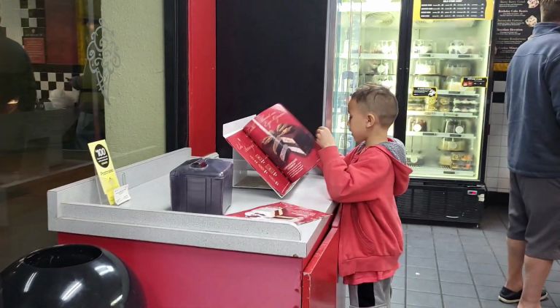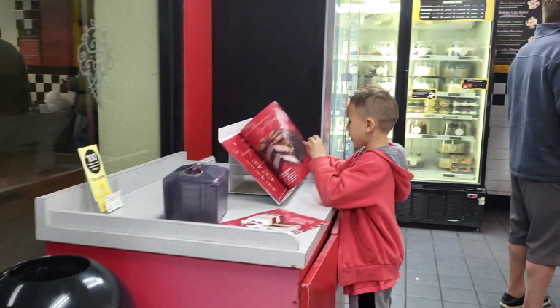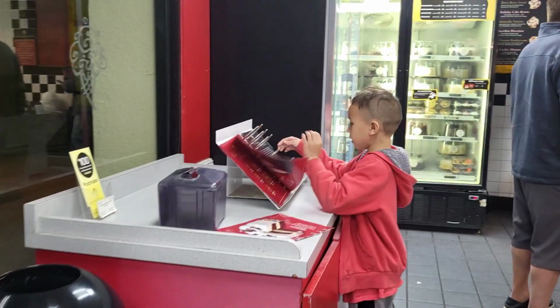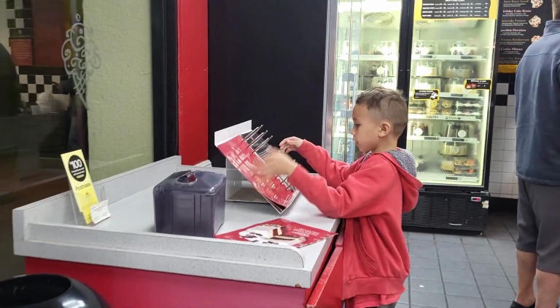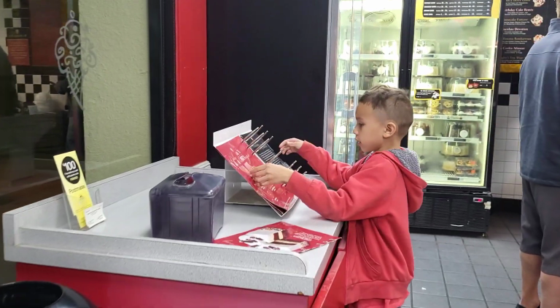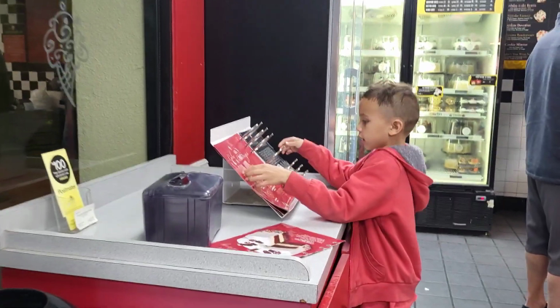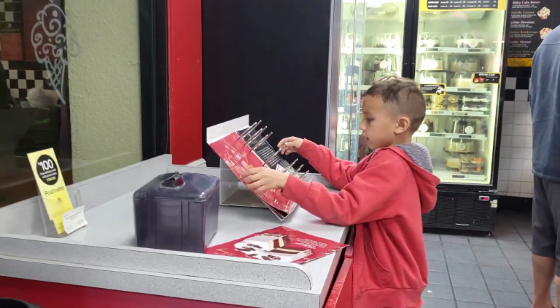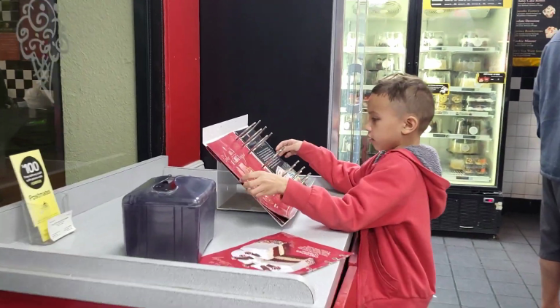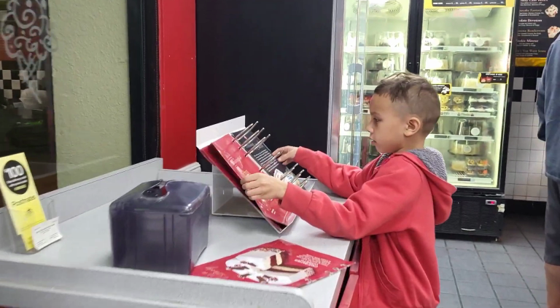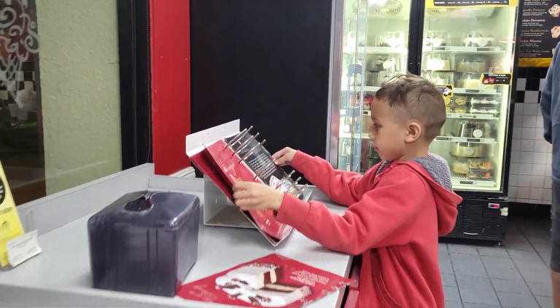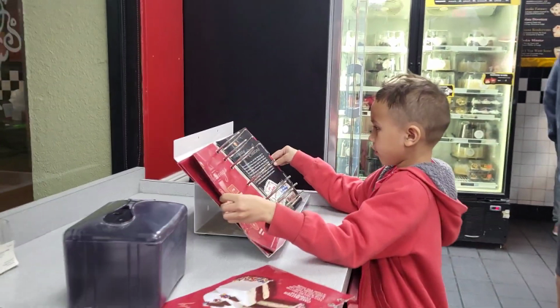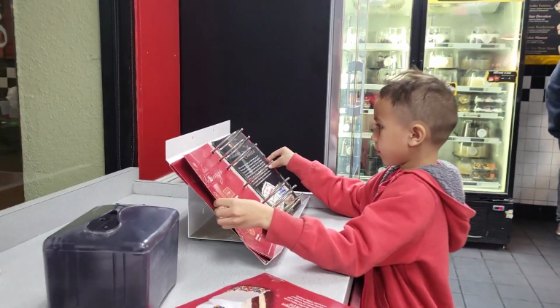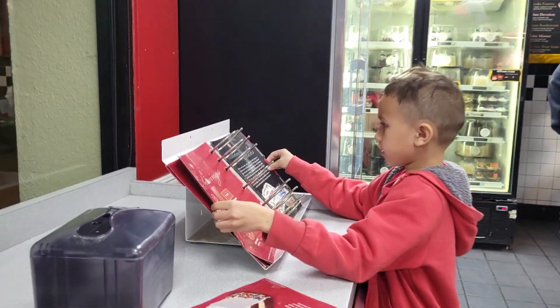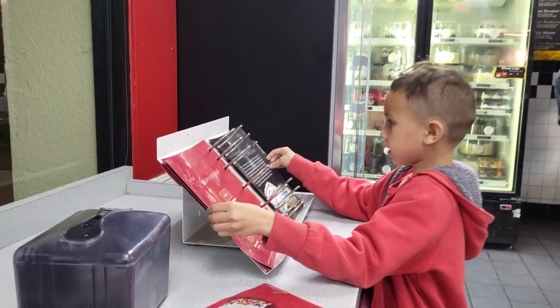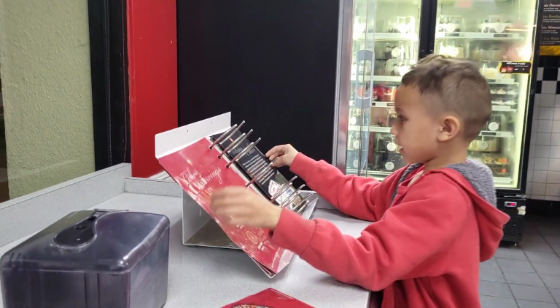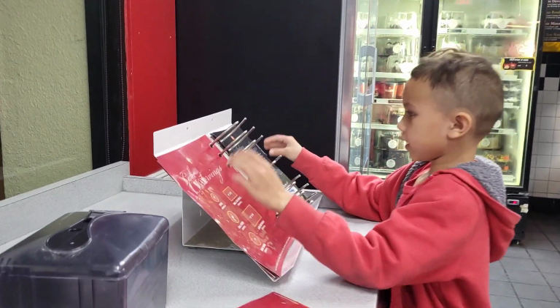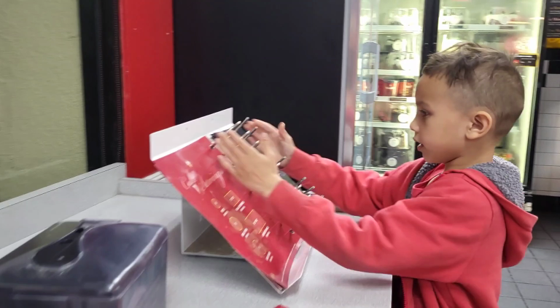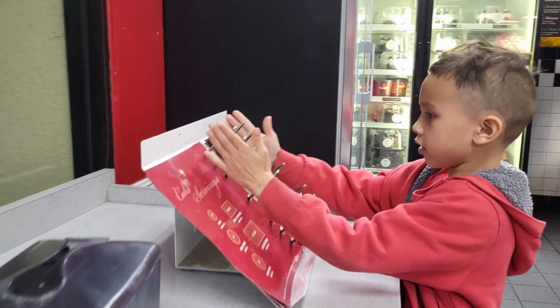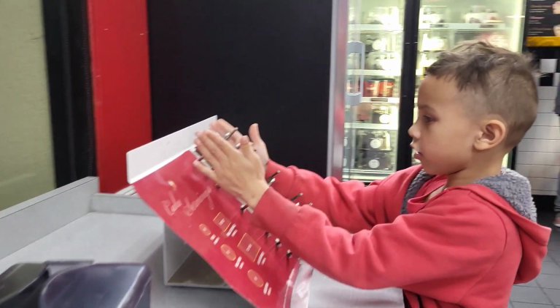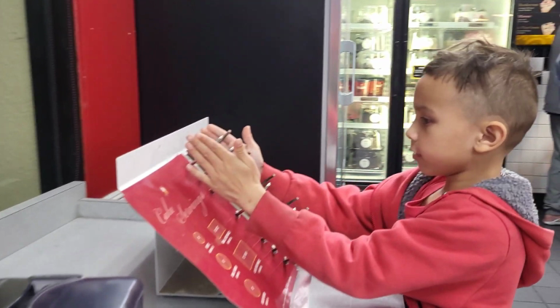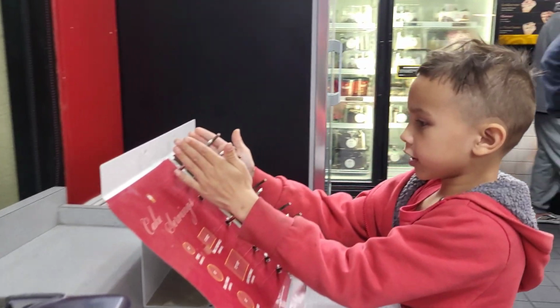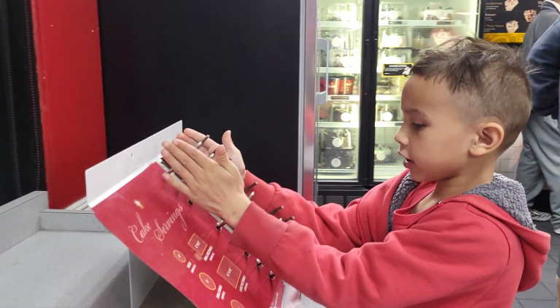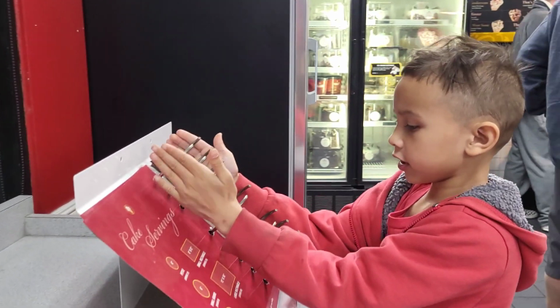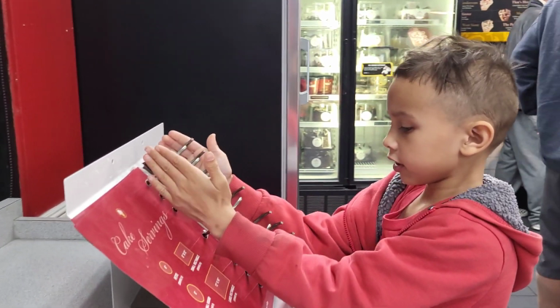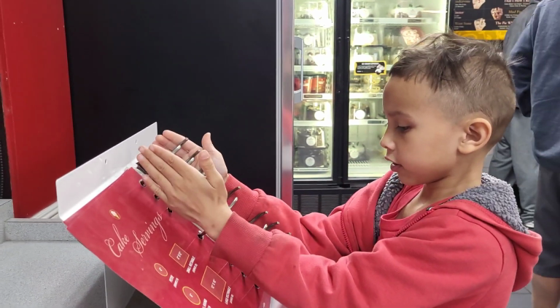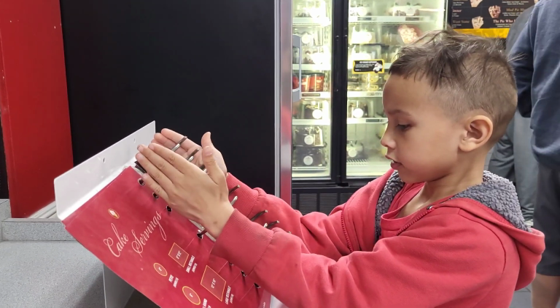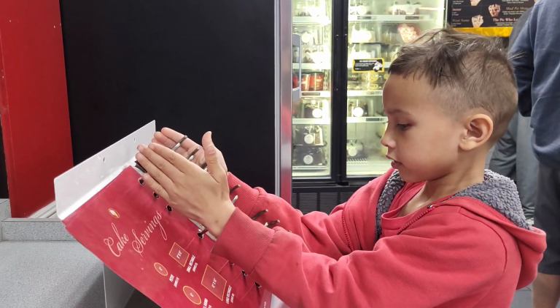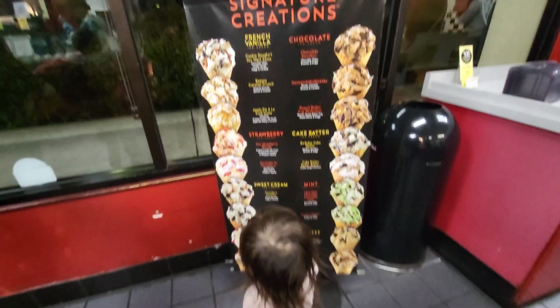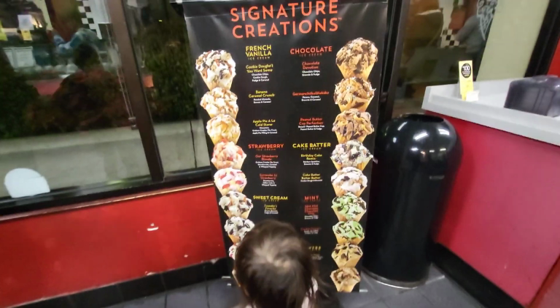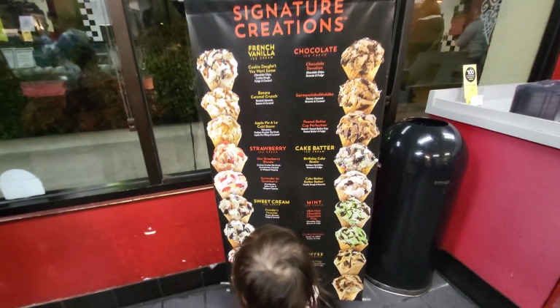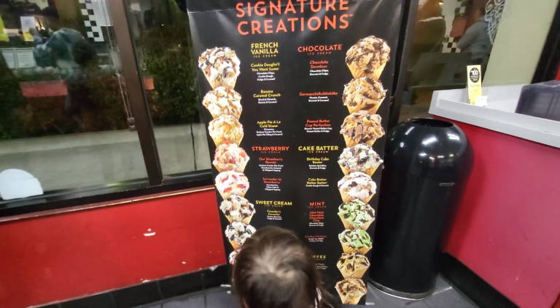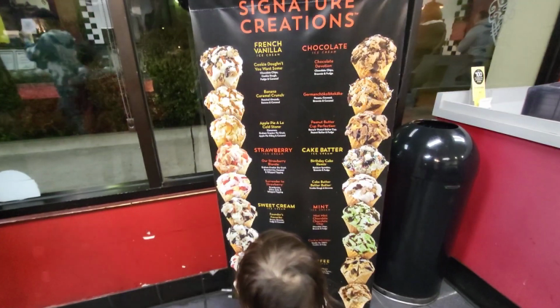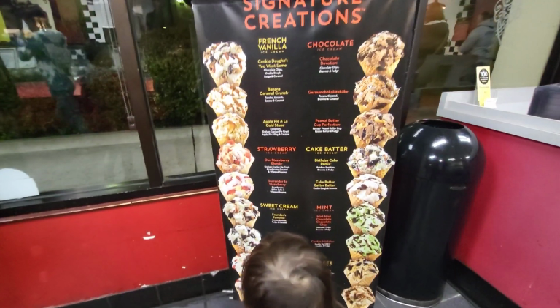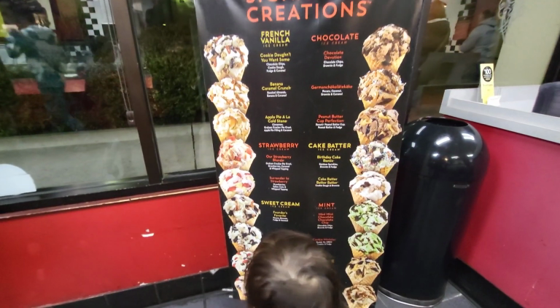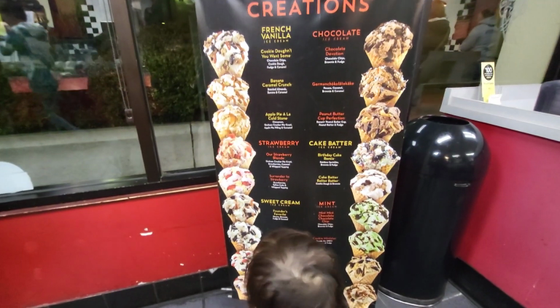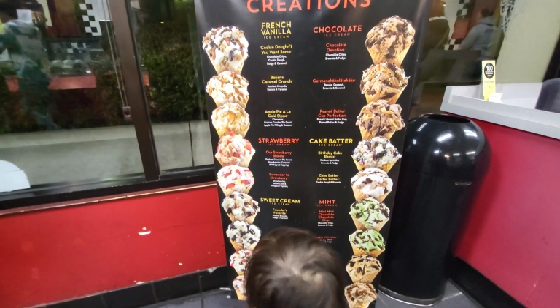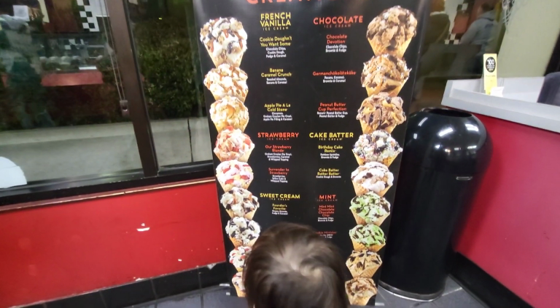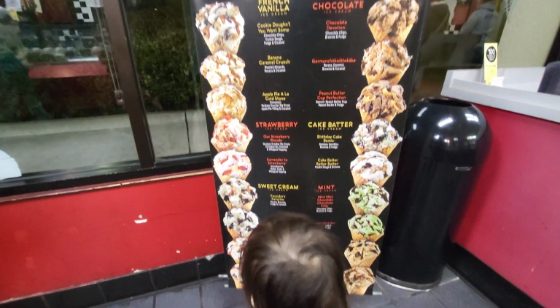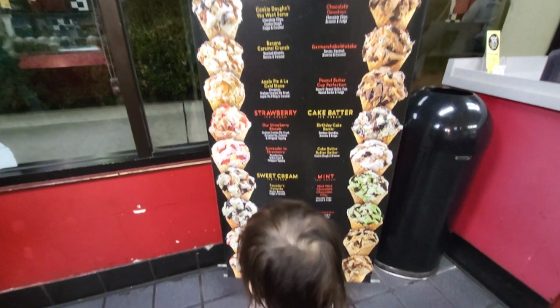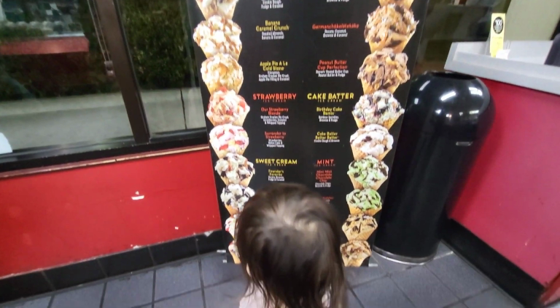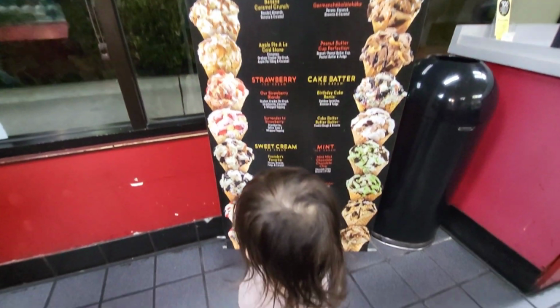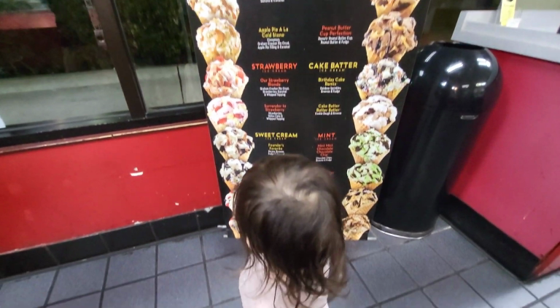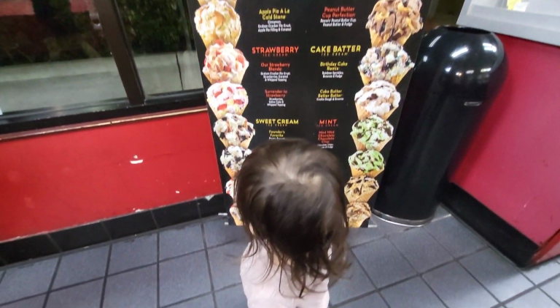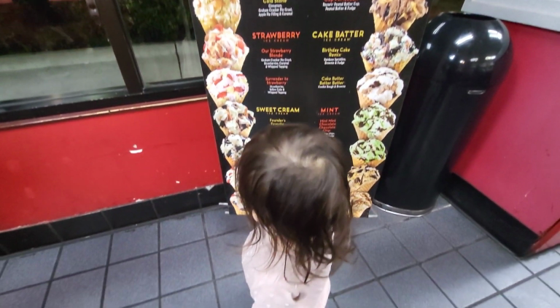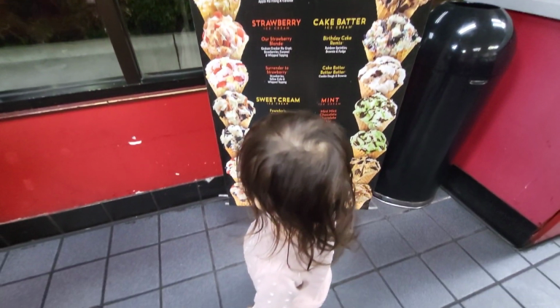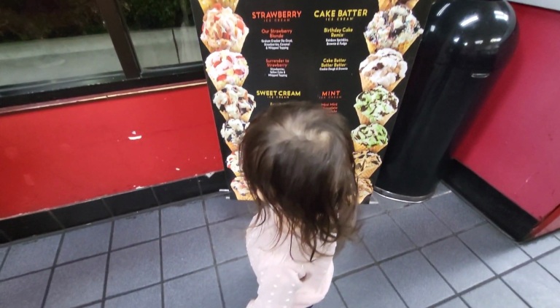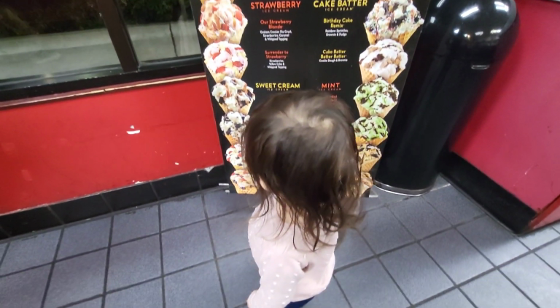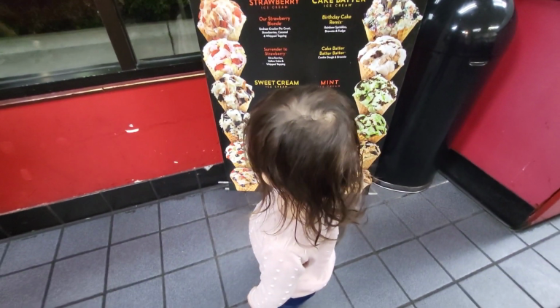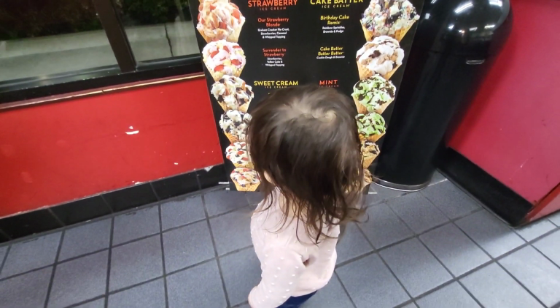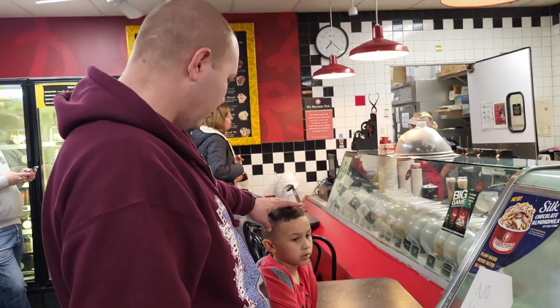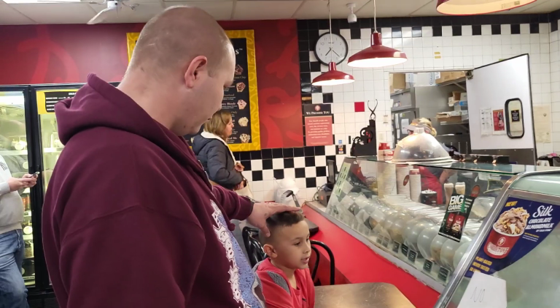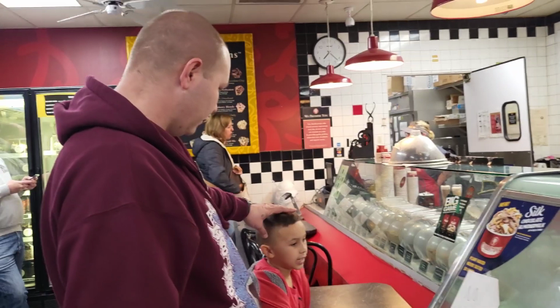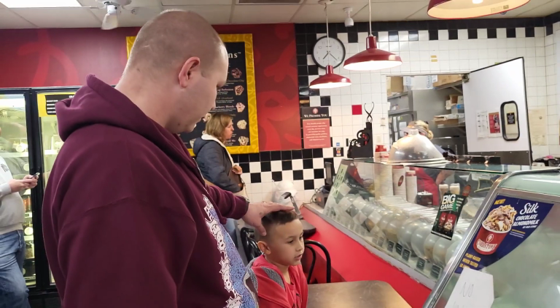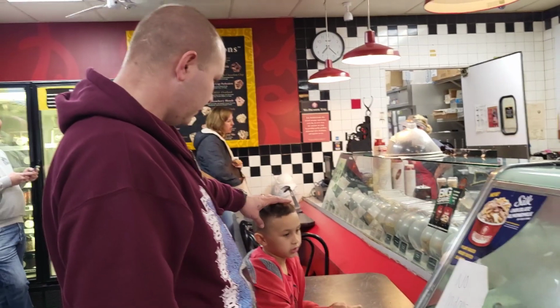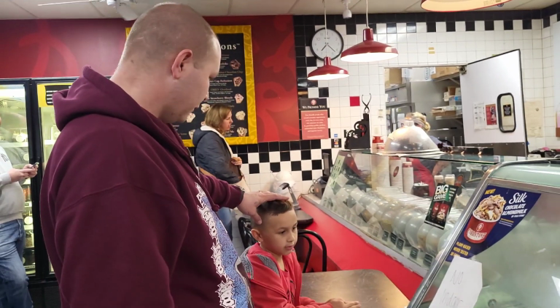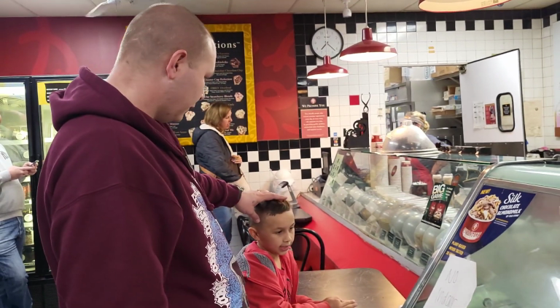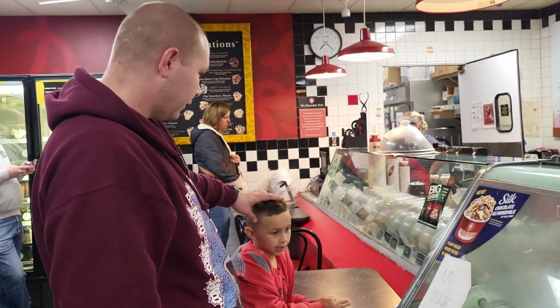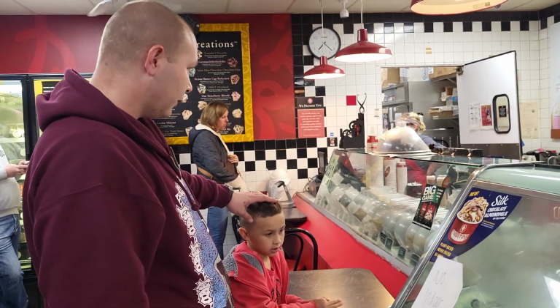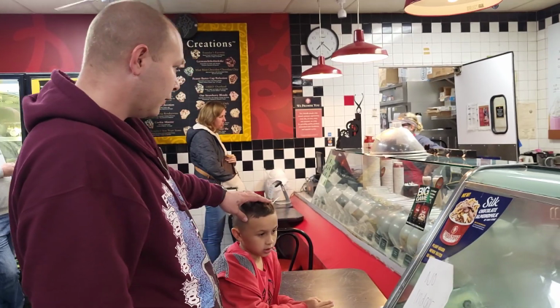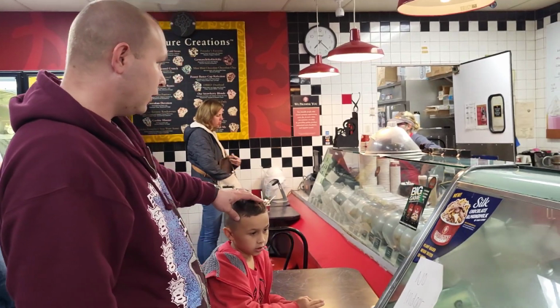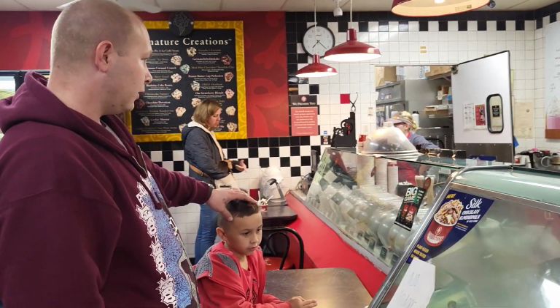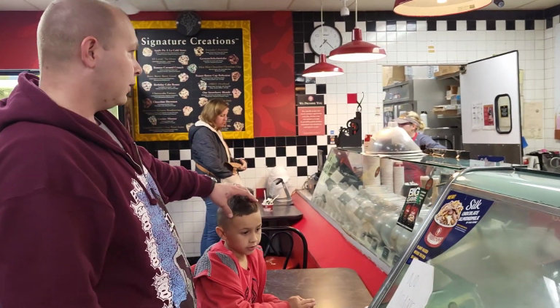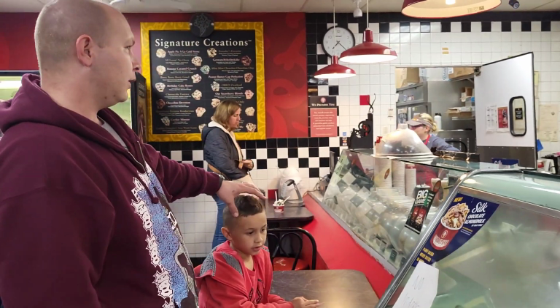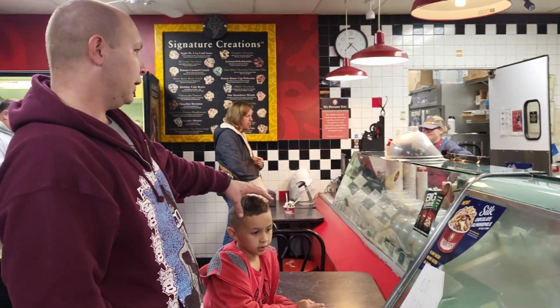They also have cakes. These are mostly ice cream cakes, but they have signature cakes as well. For kid birthdays, you can pre-order them.